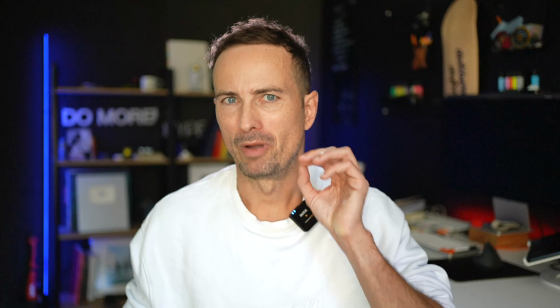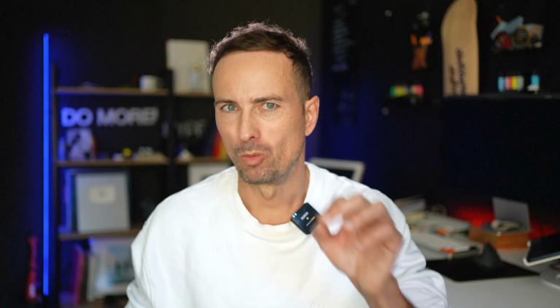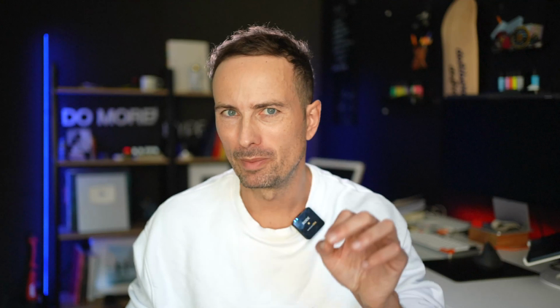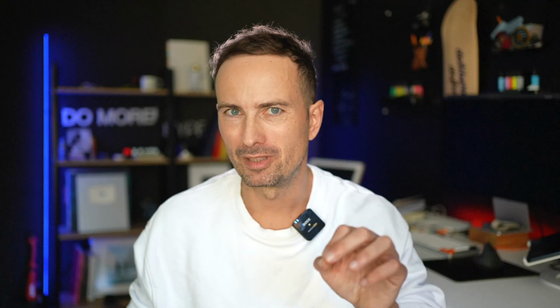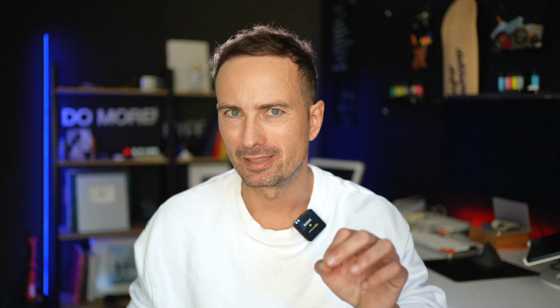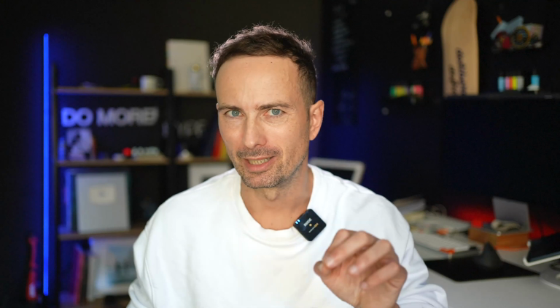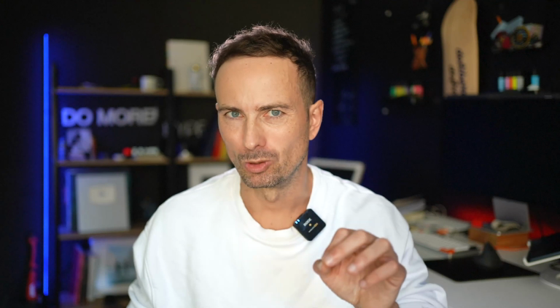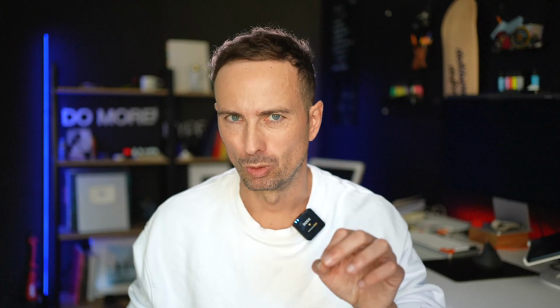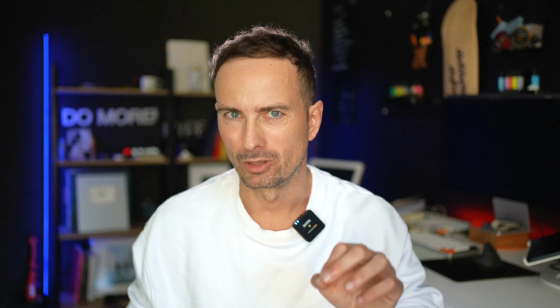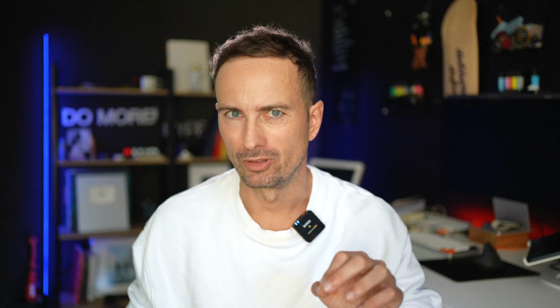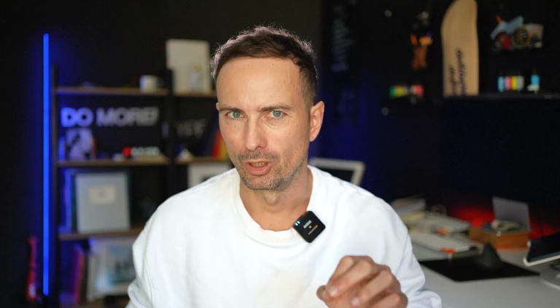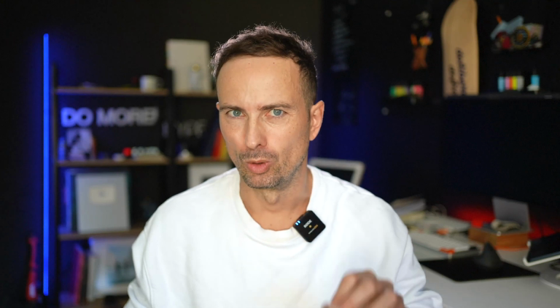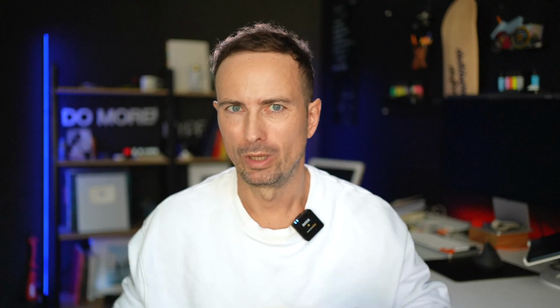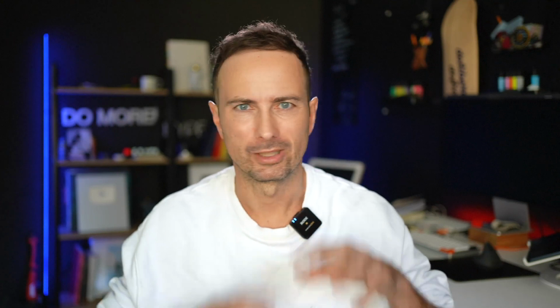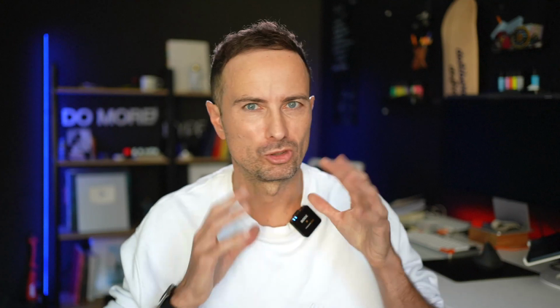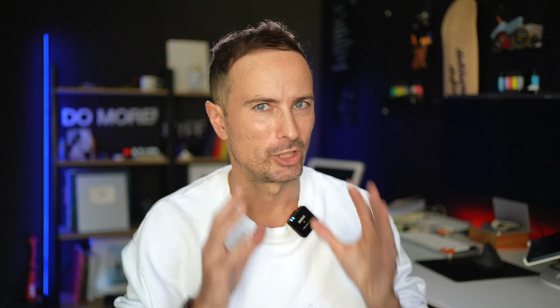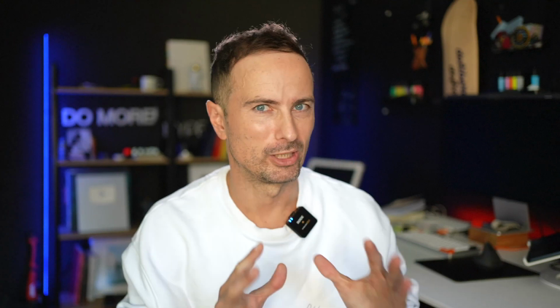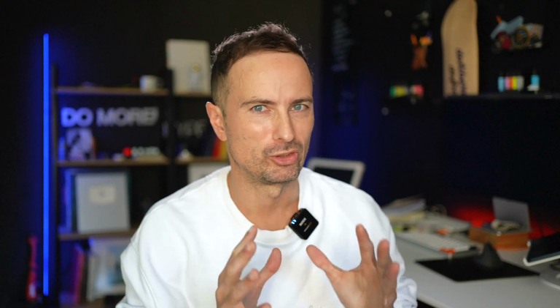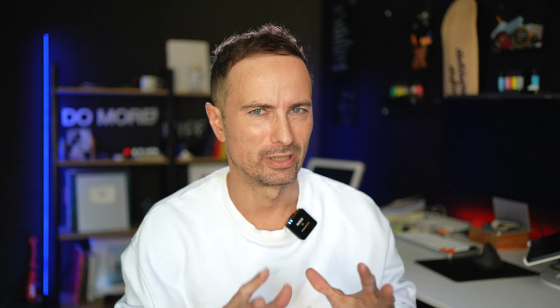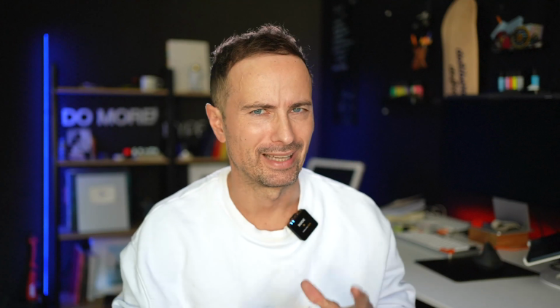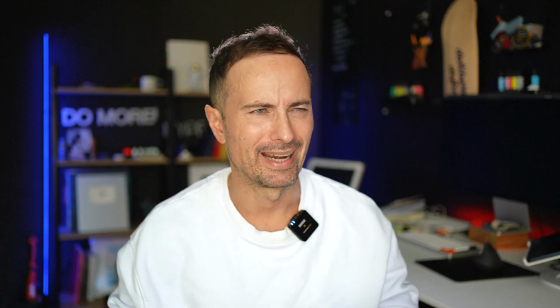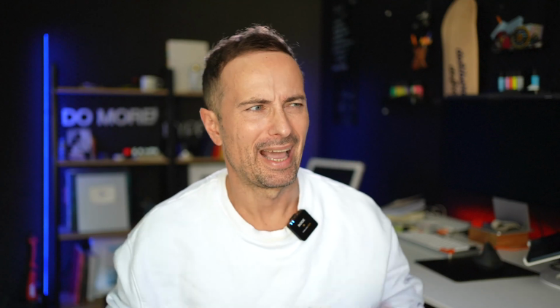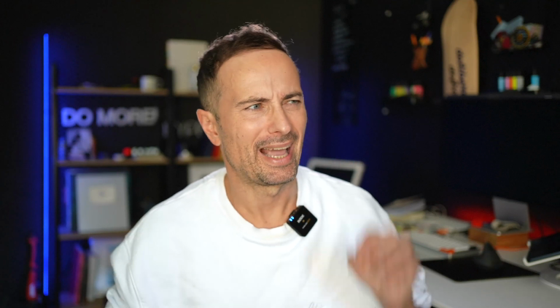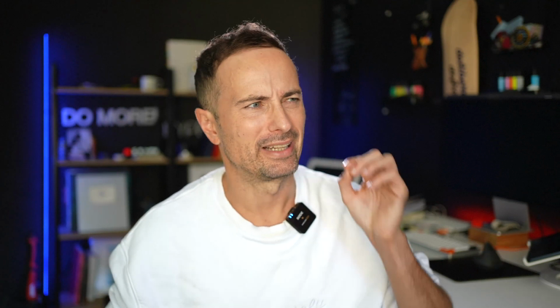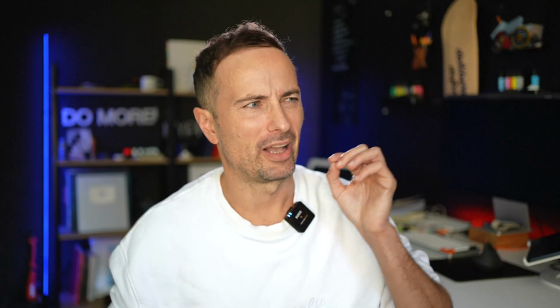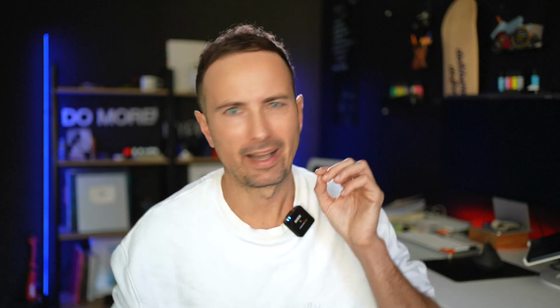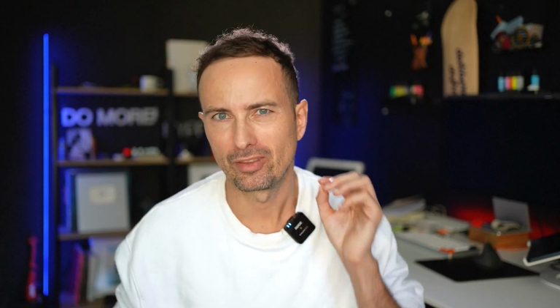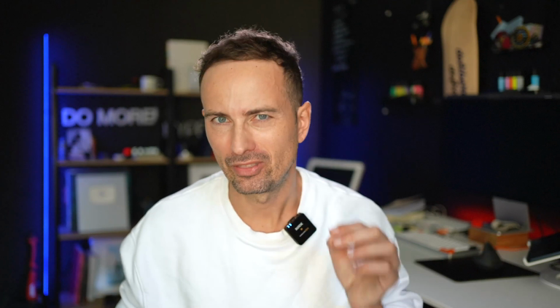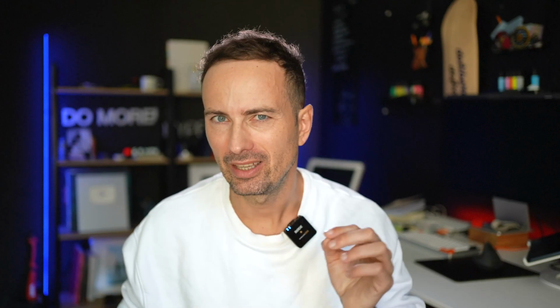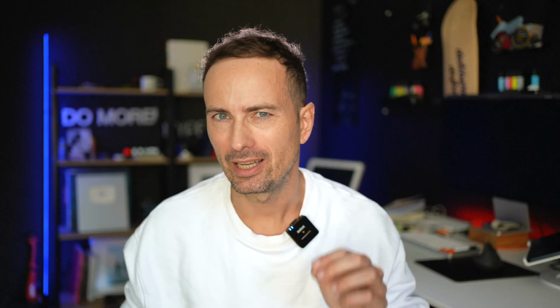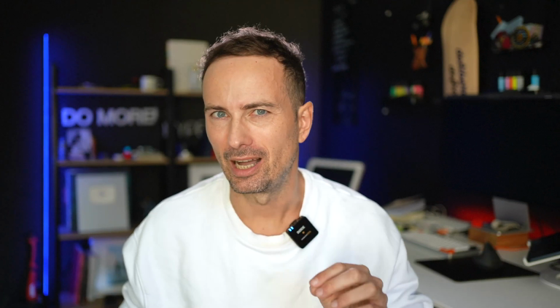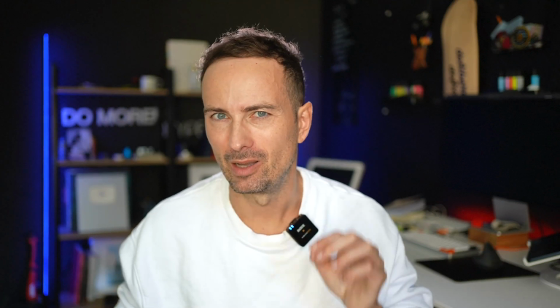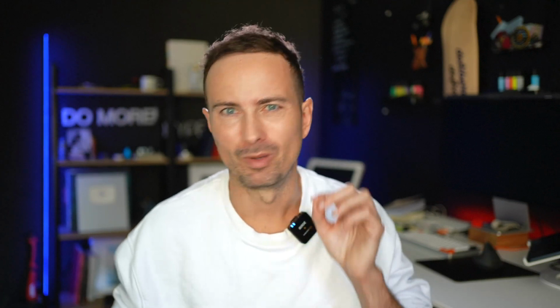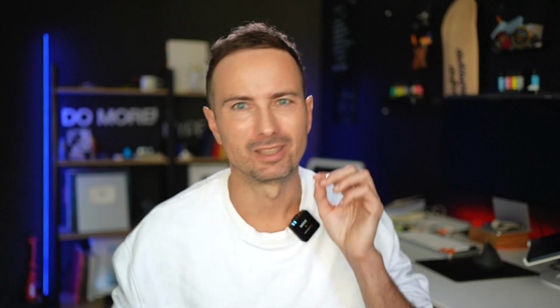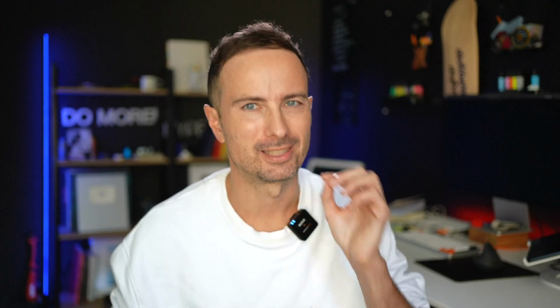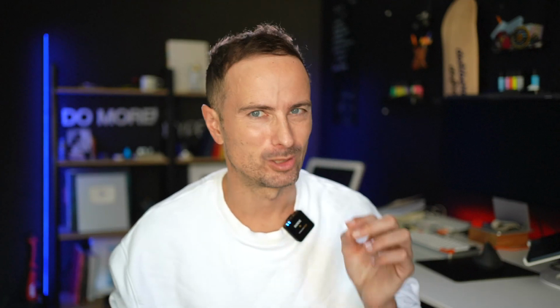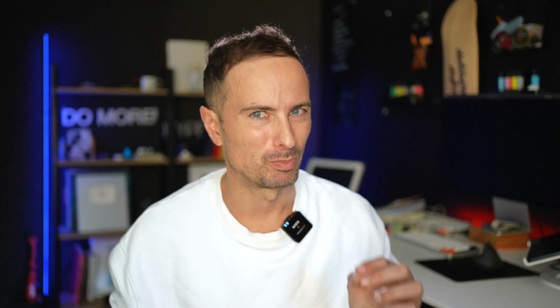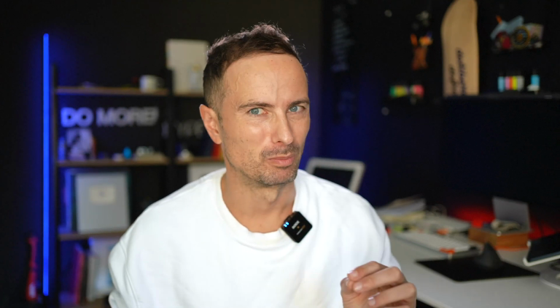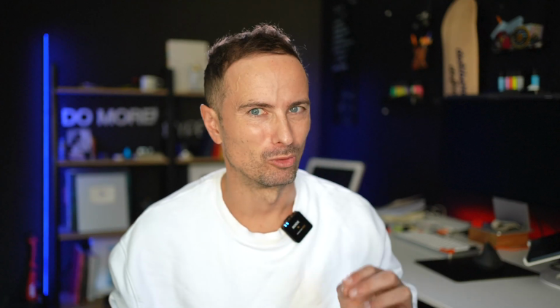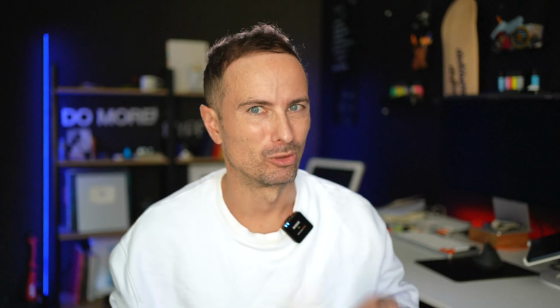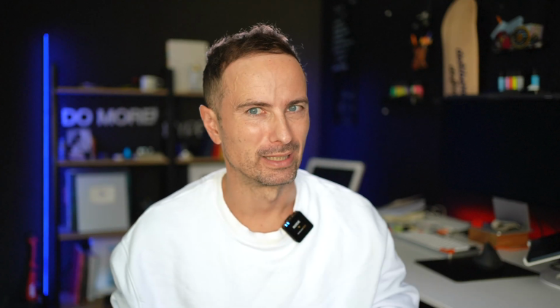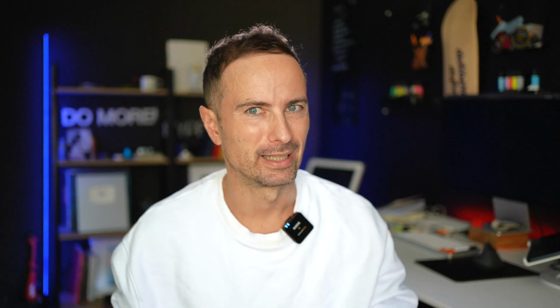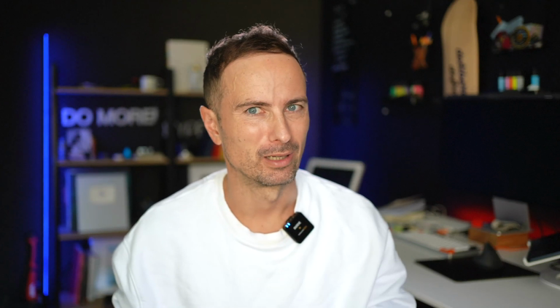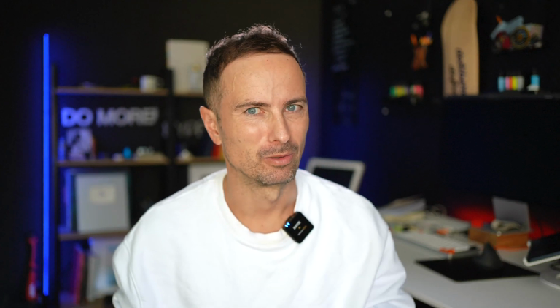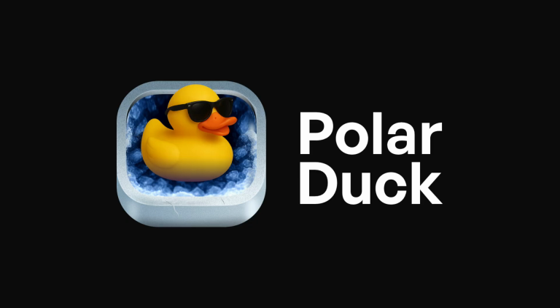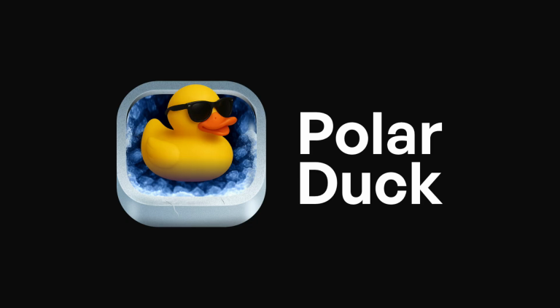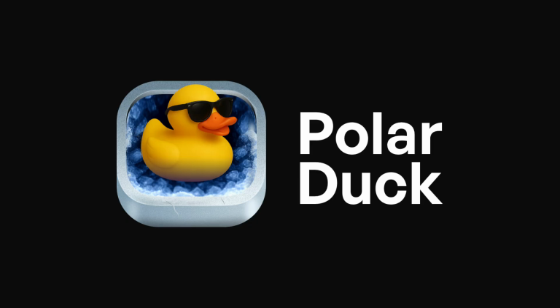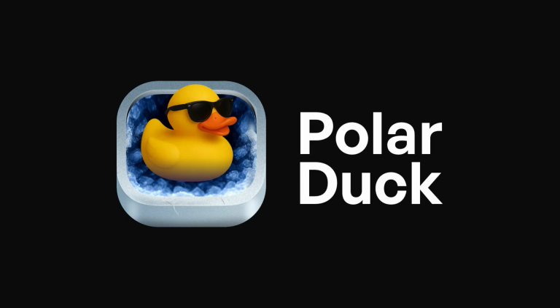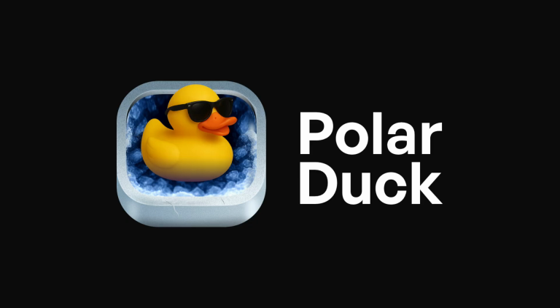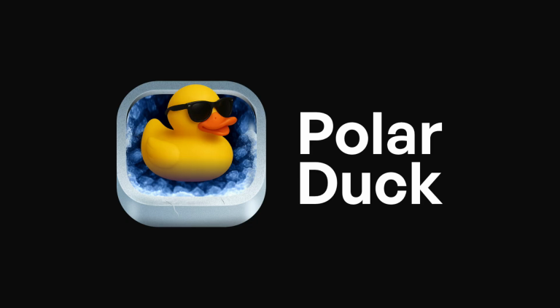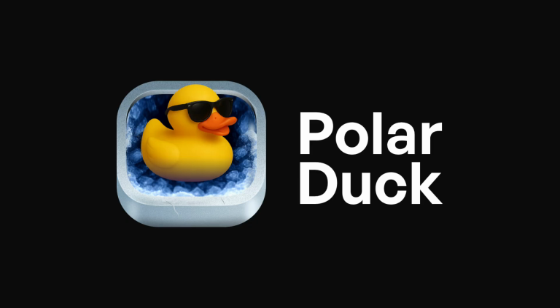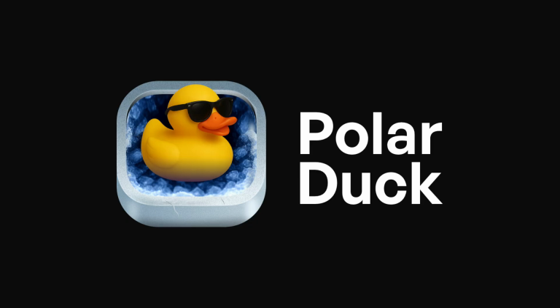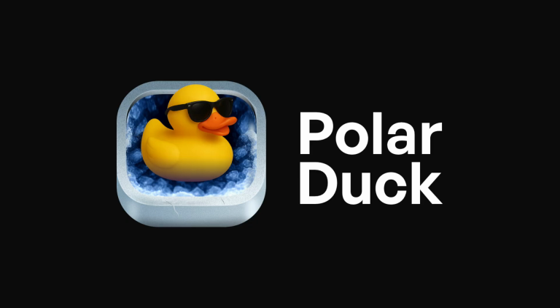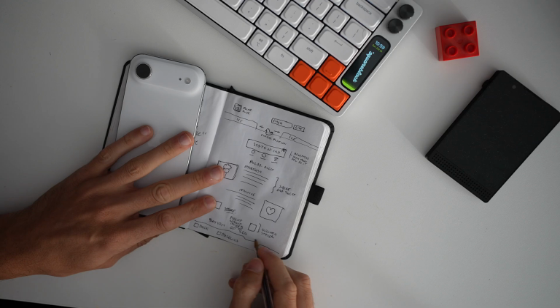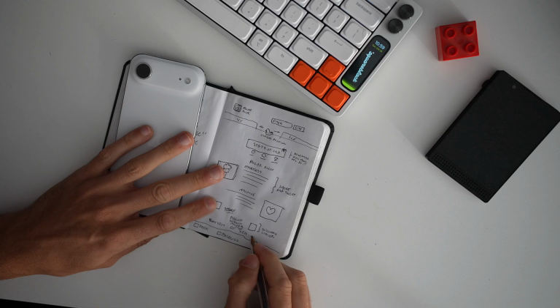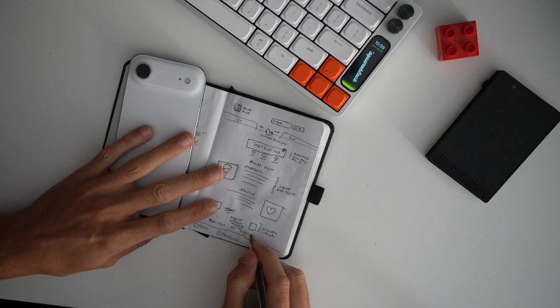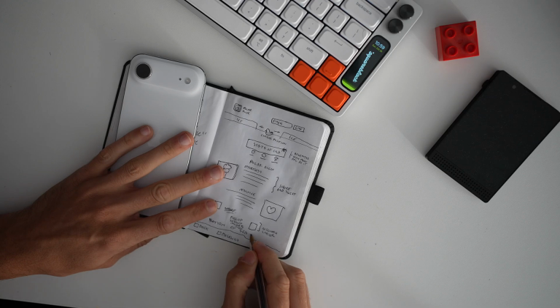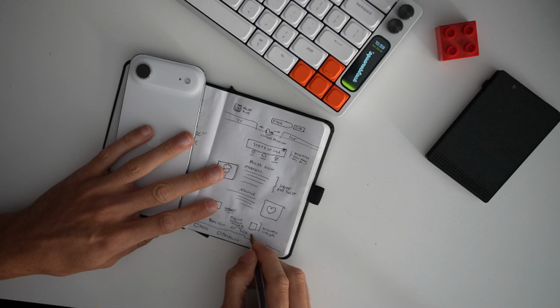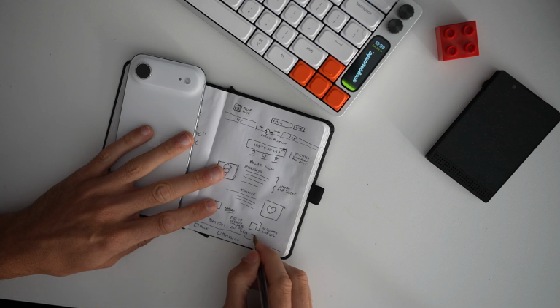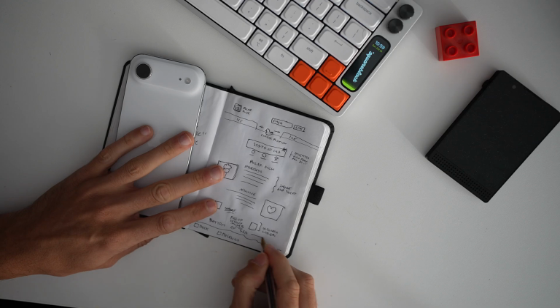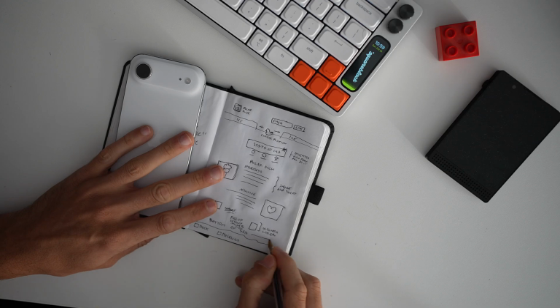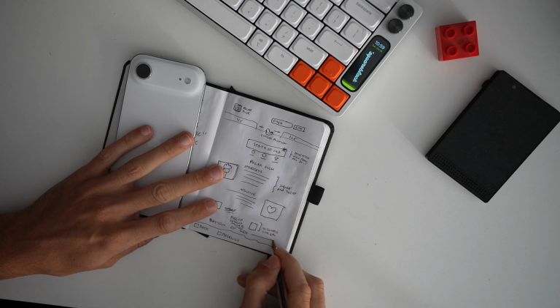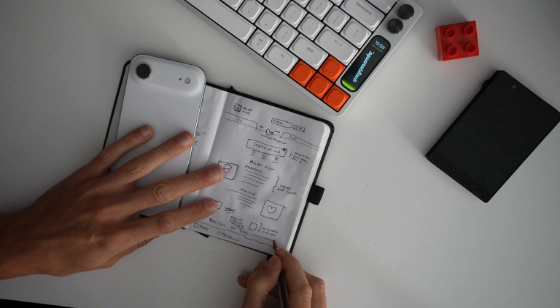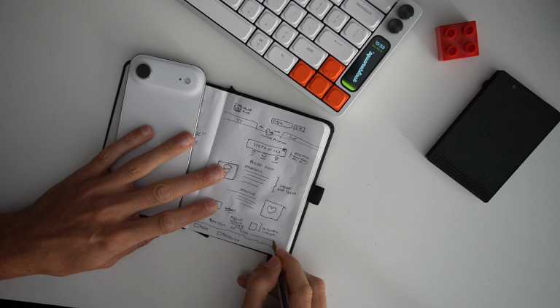My web design workflow has changed again and I think I'm unstoppable right now.